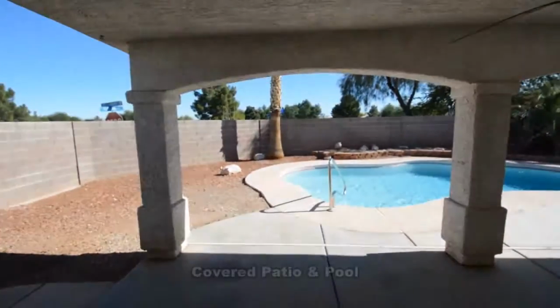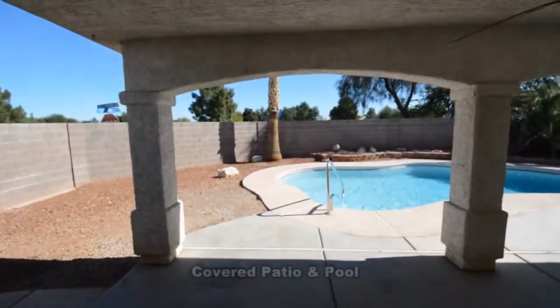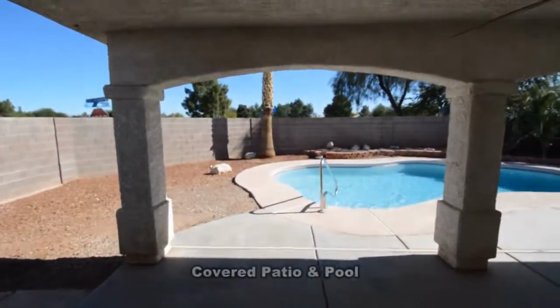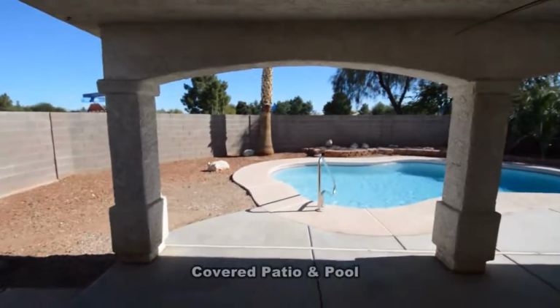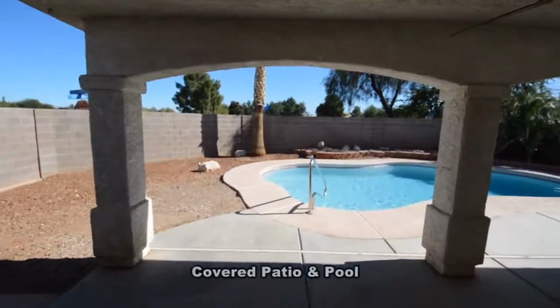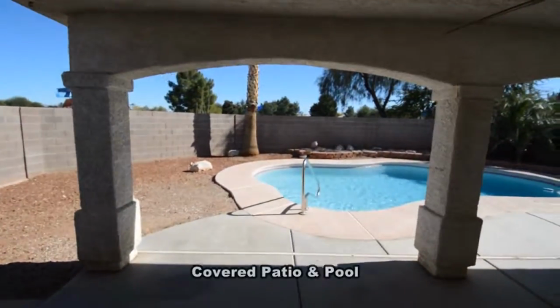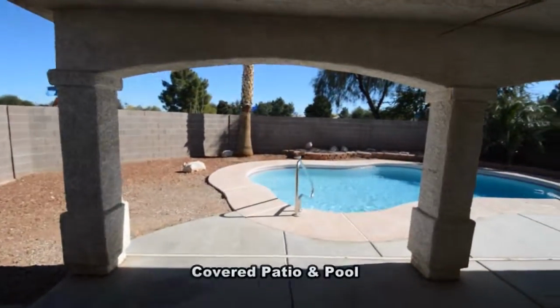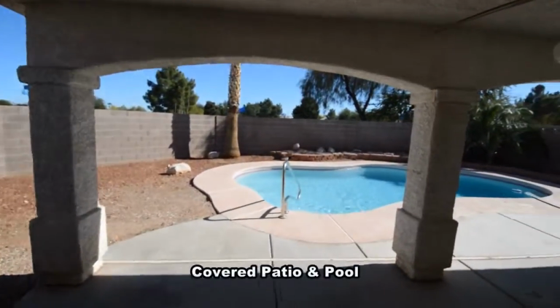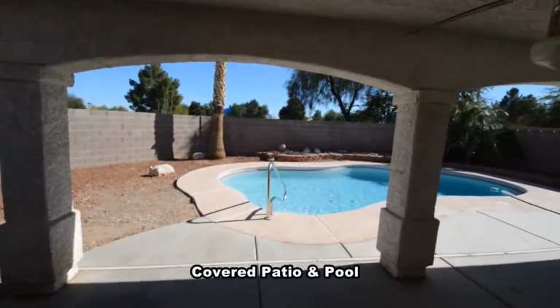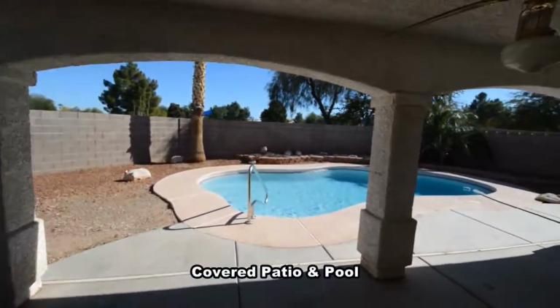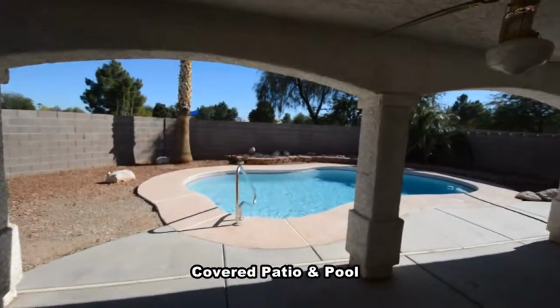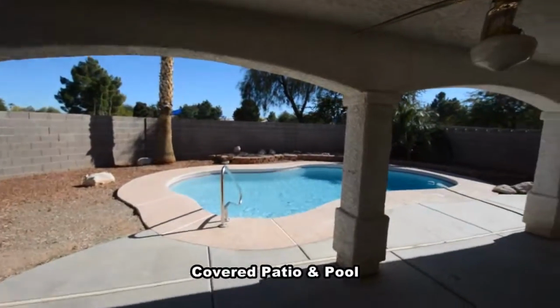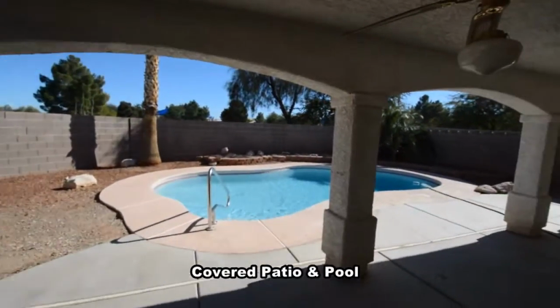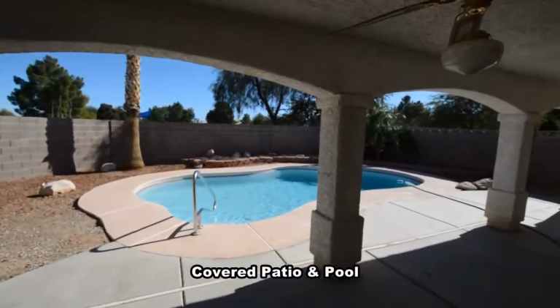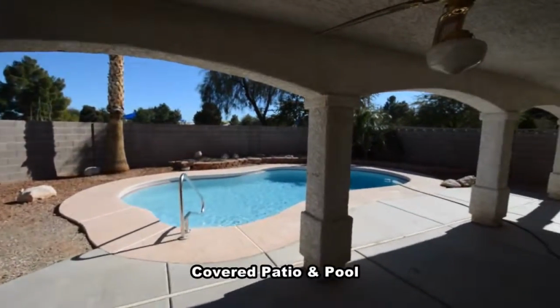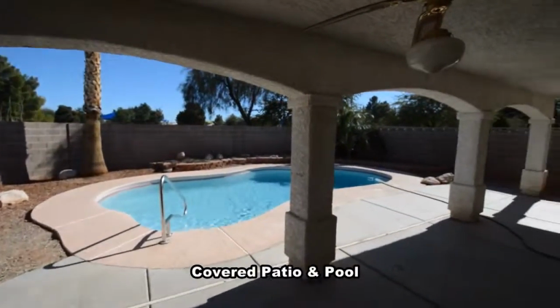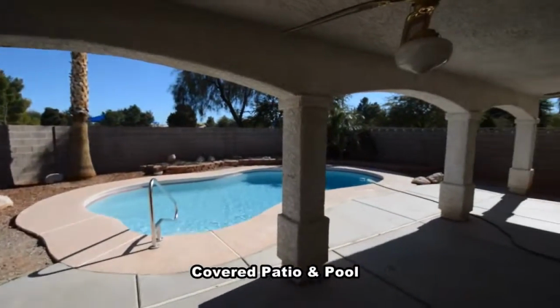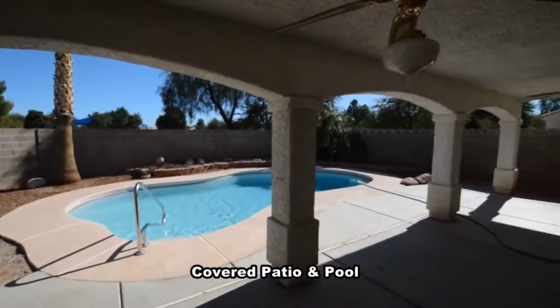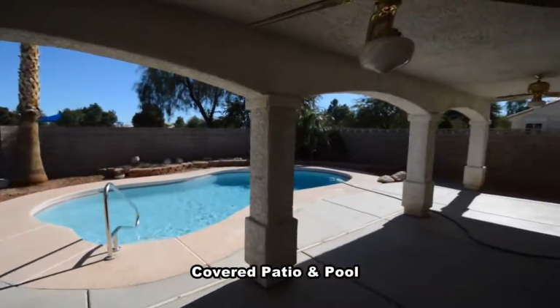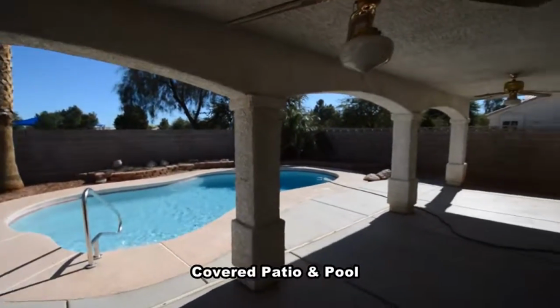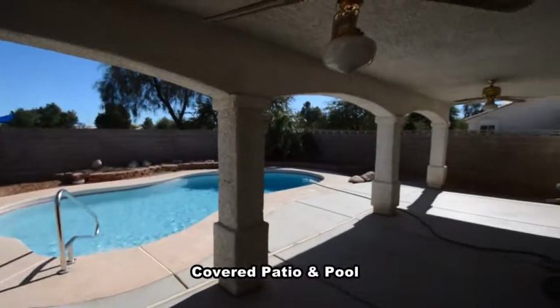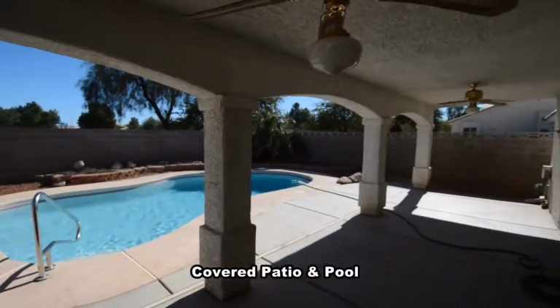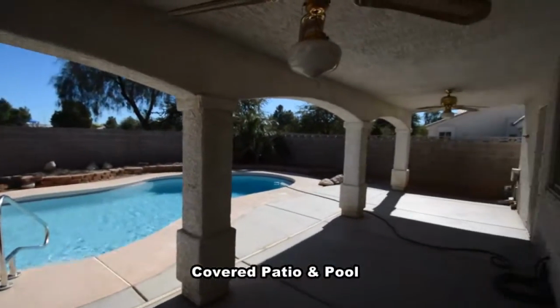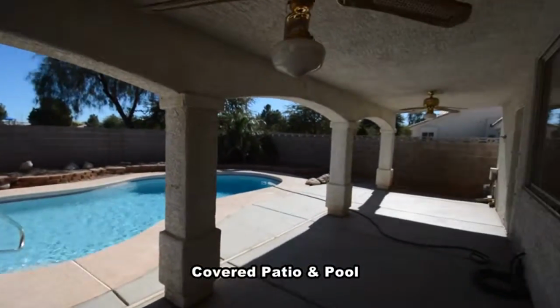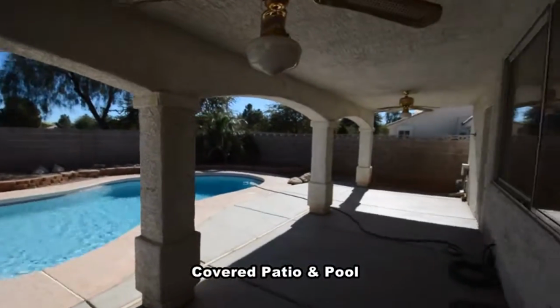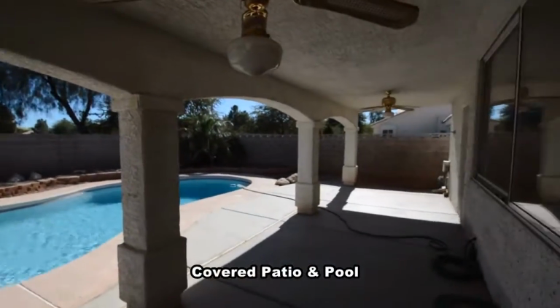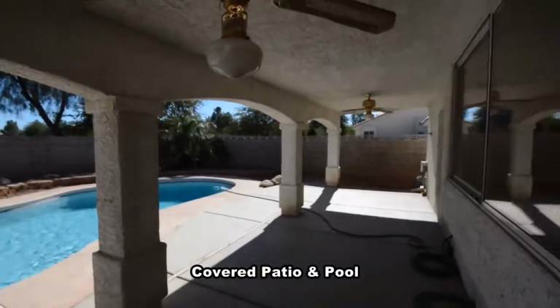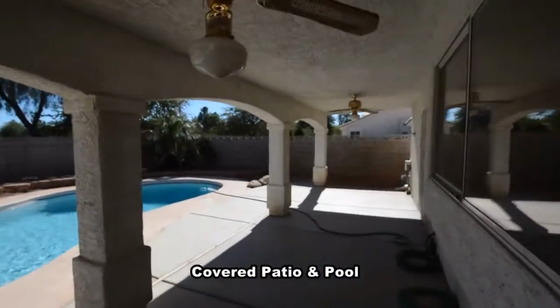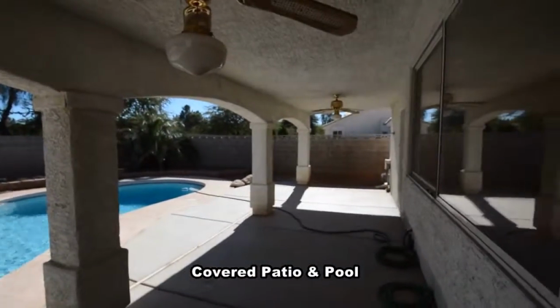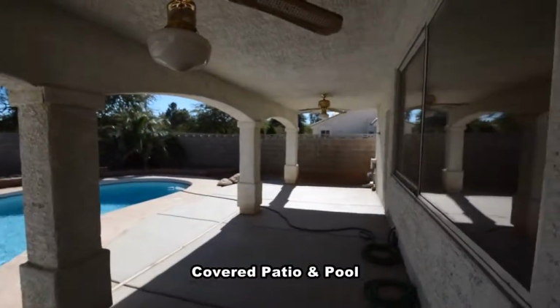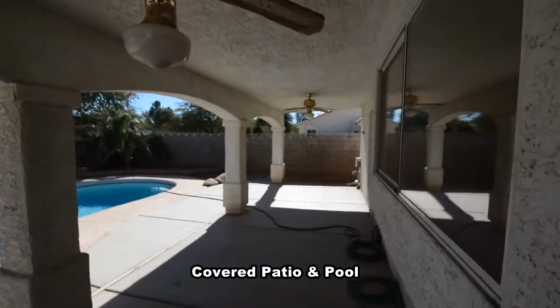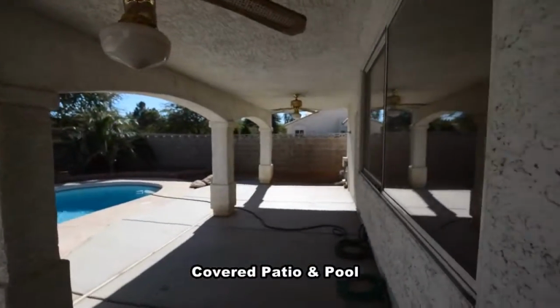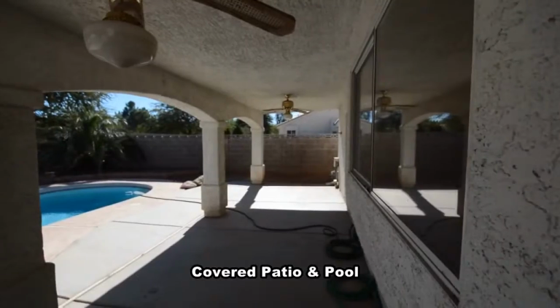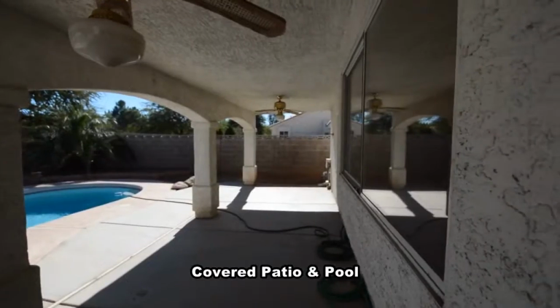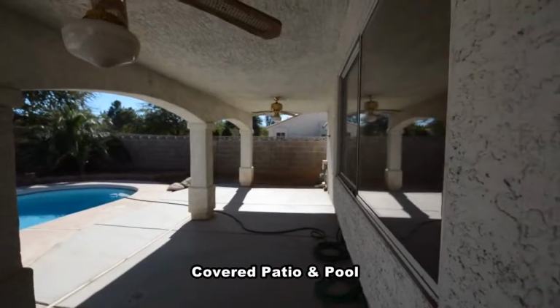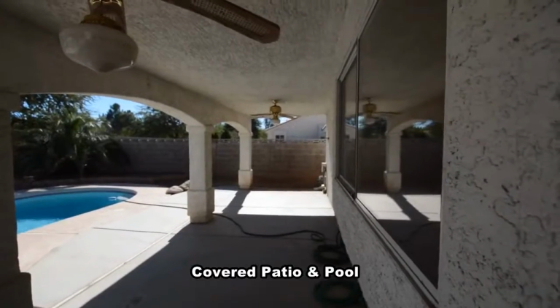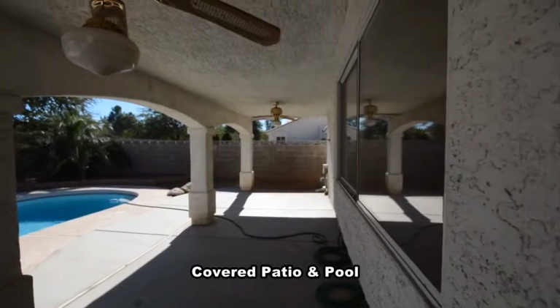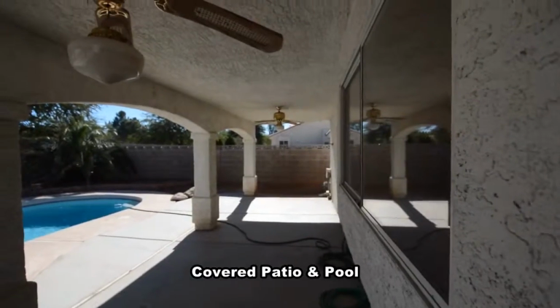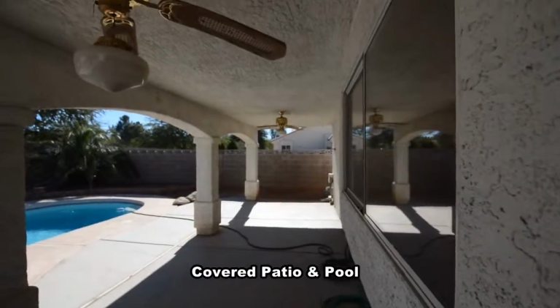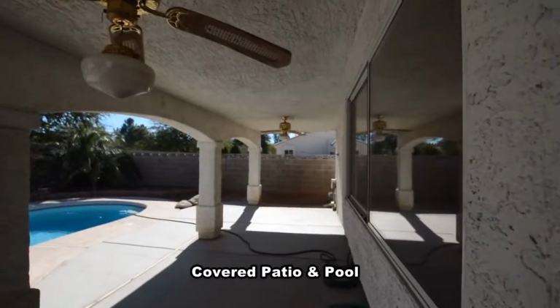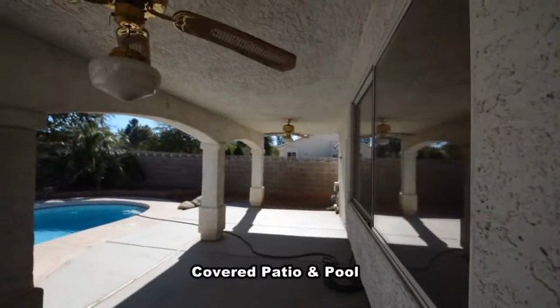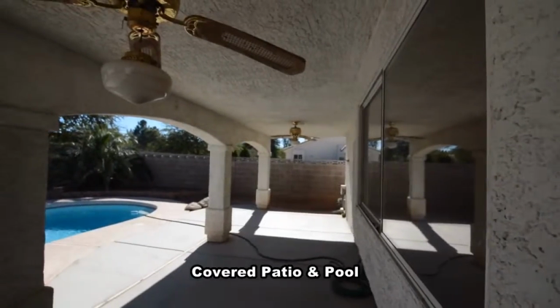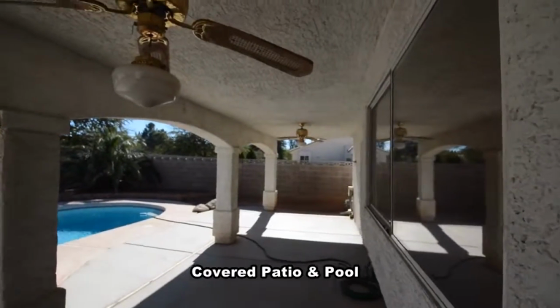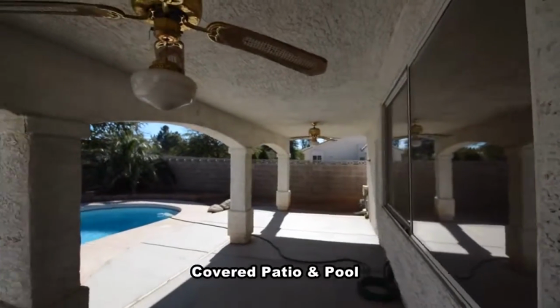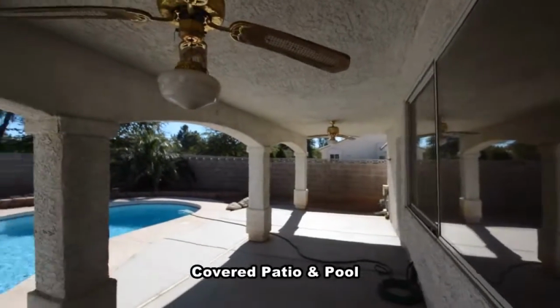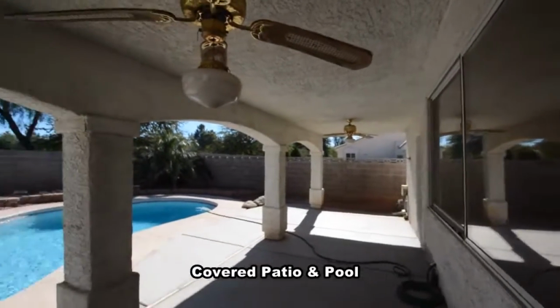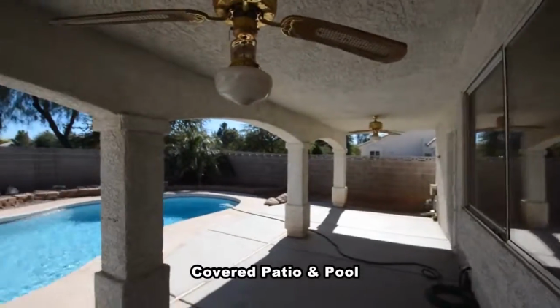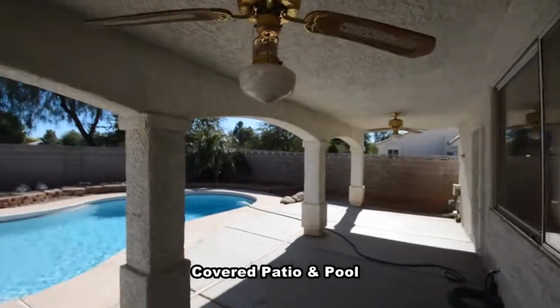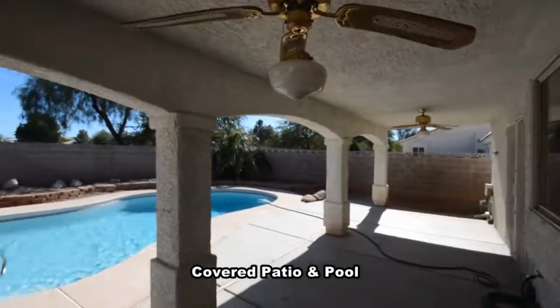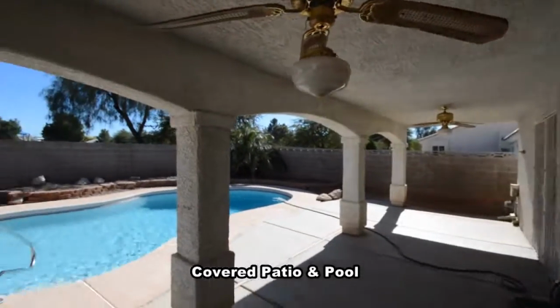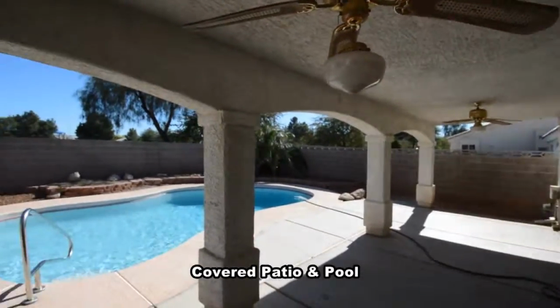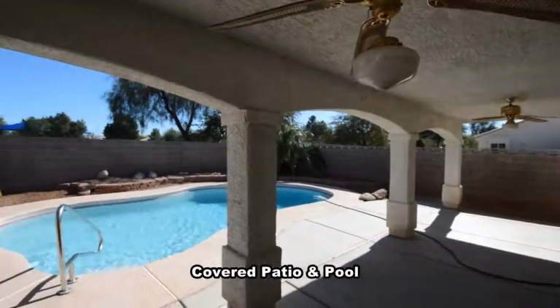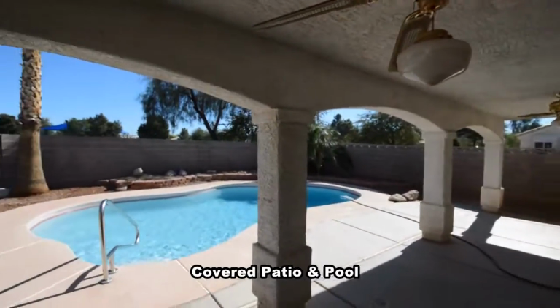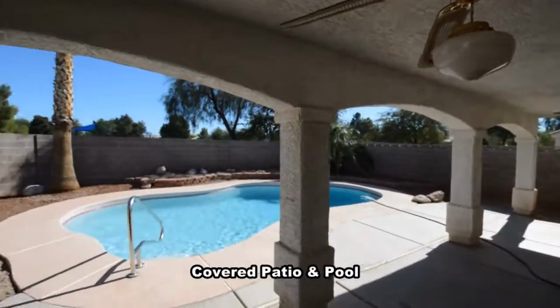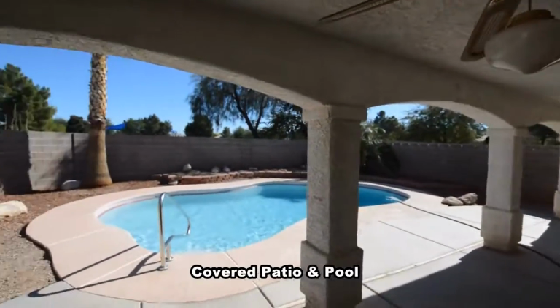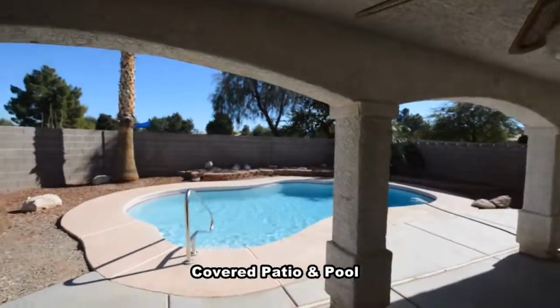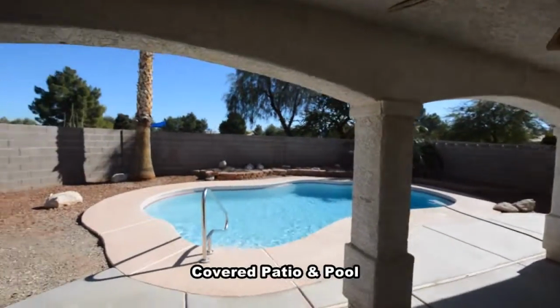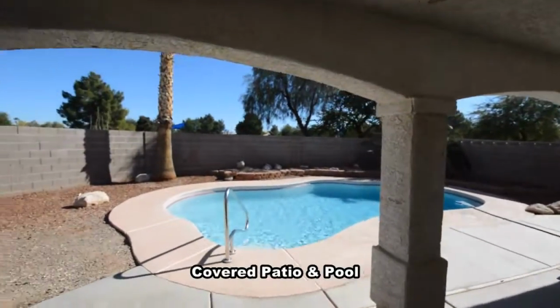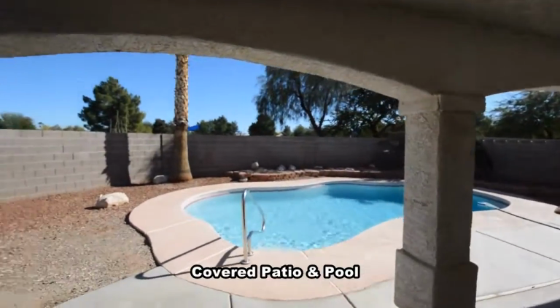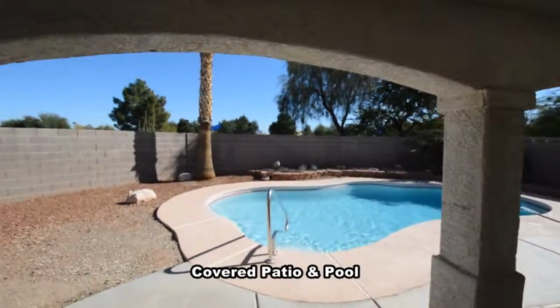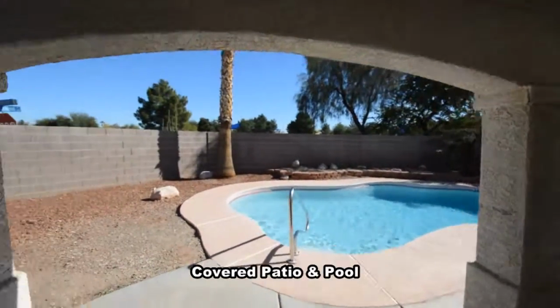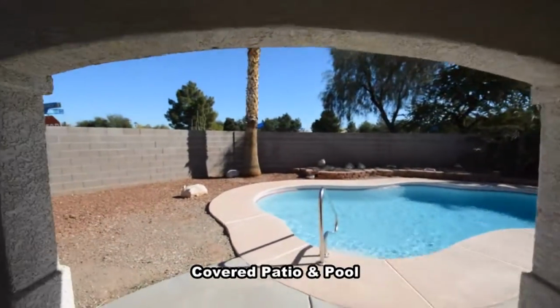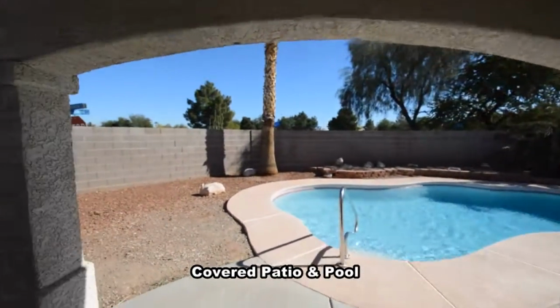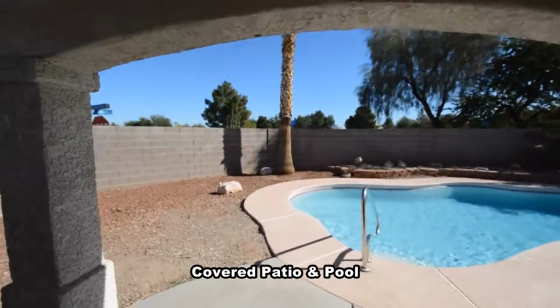The backyard has a large covered patio, two ceiling fans with lights, a large swimming pool and desert landscaping.